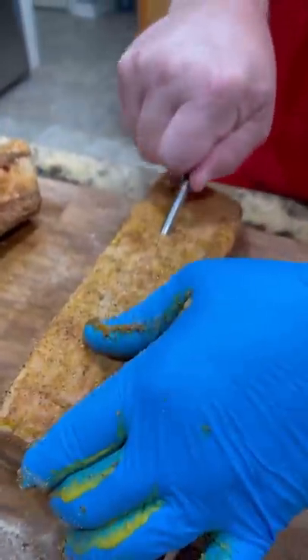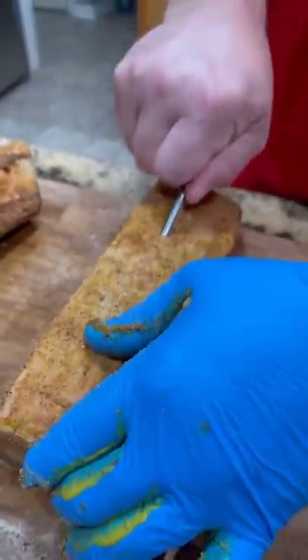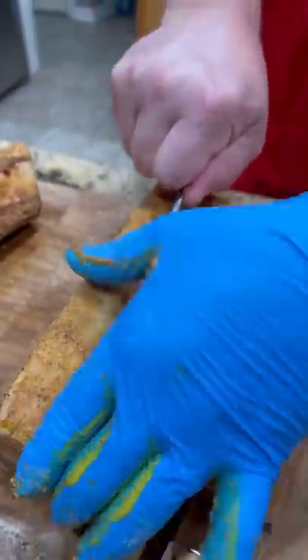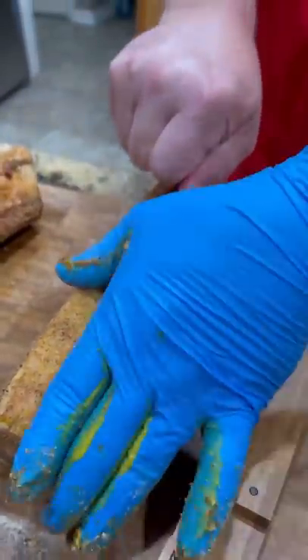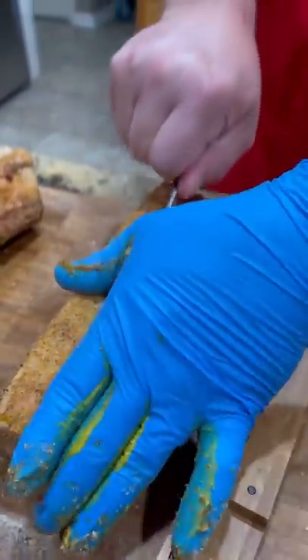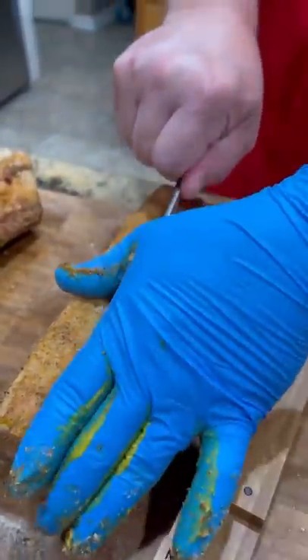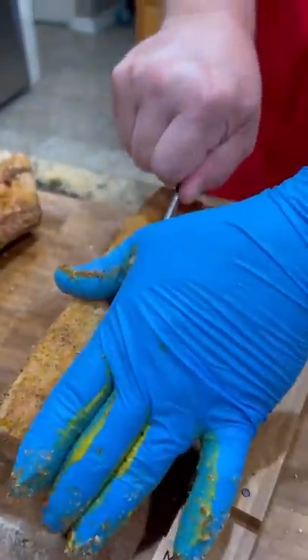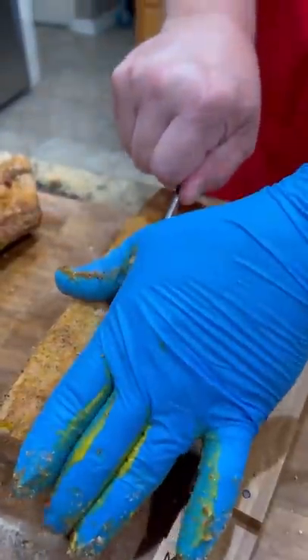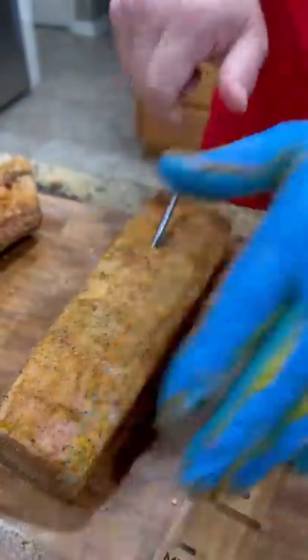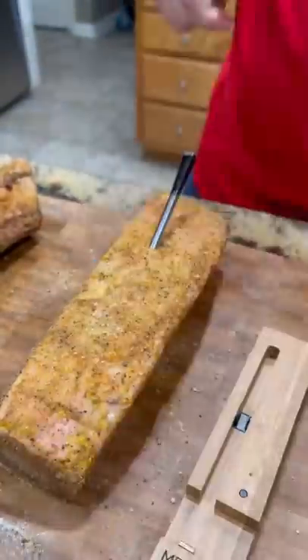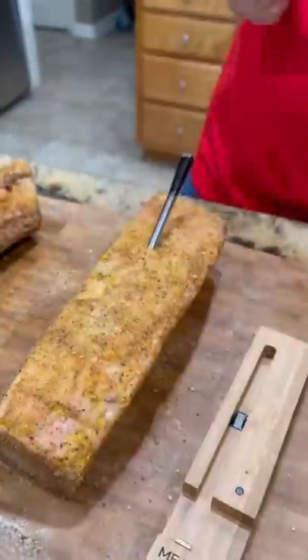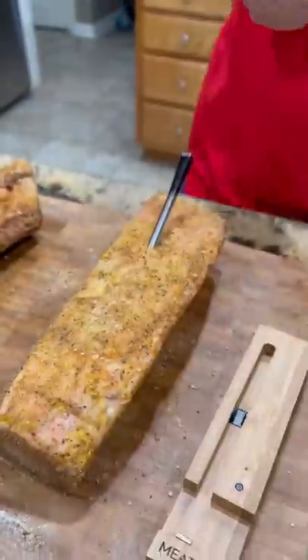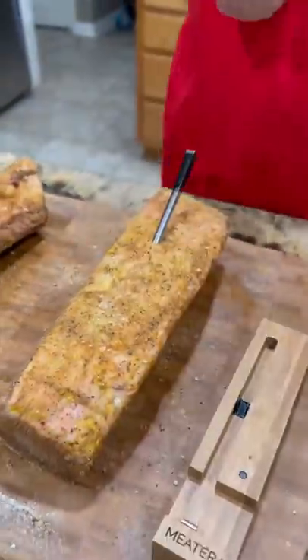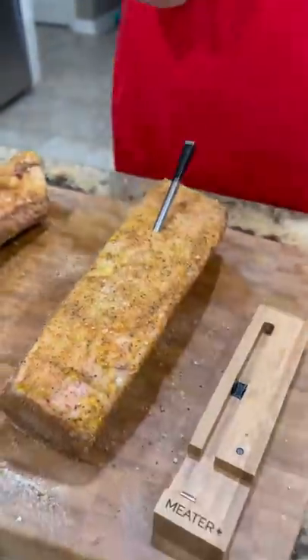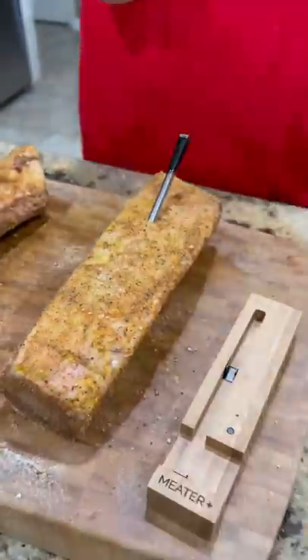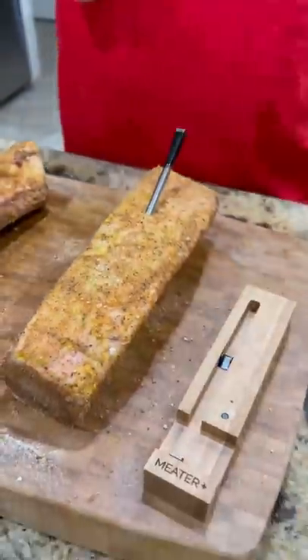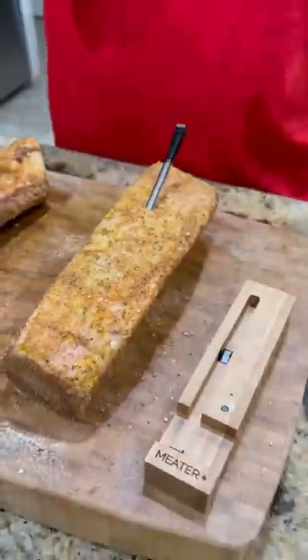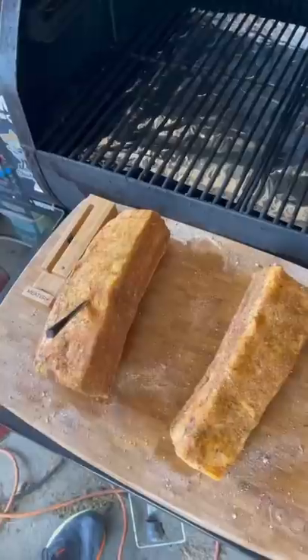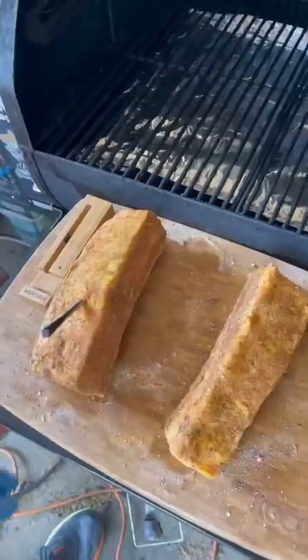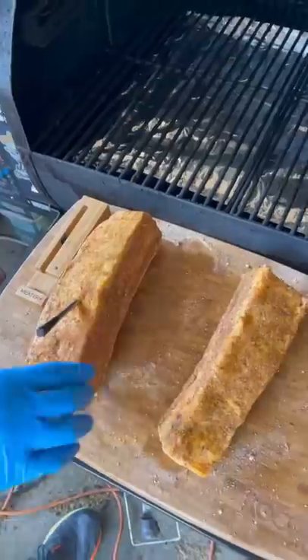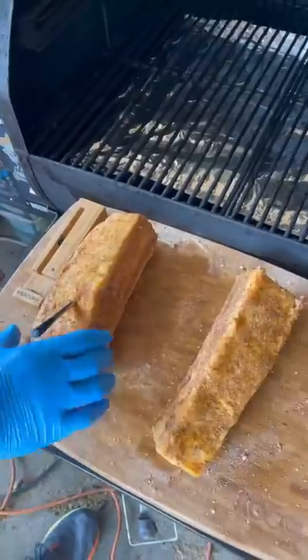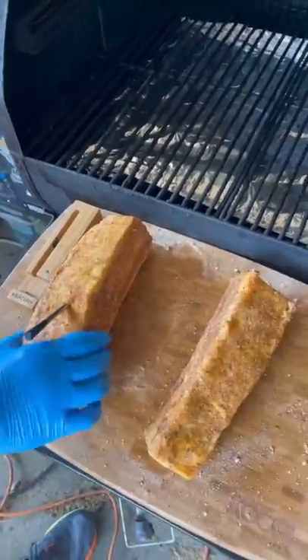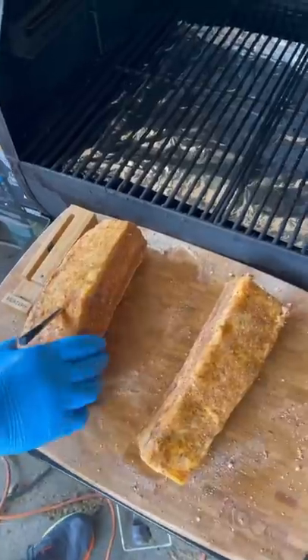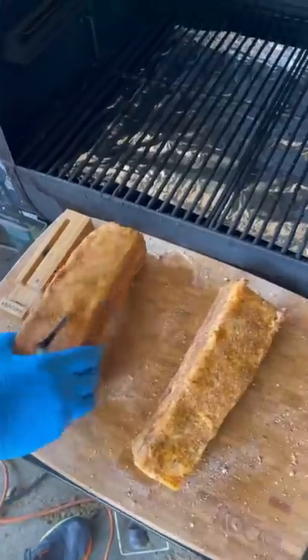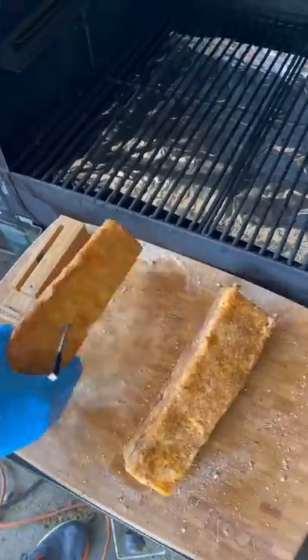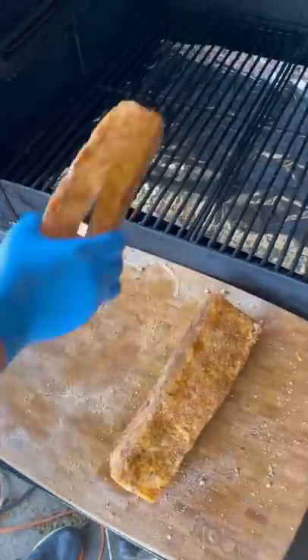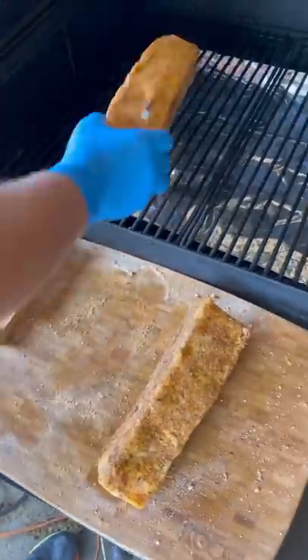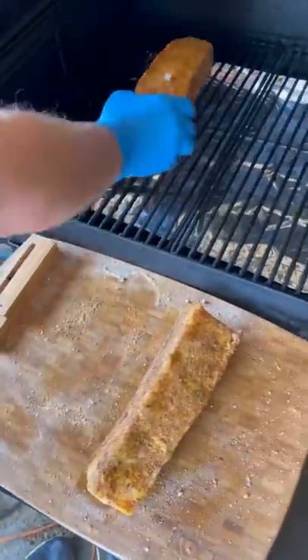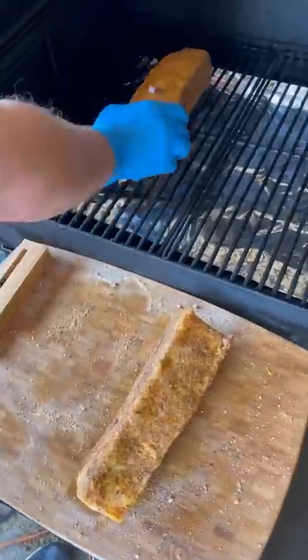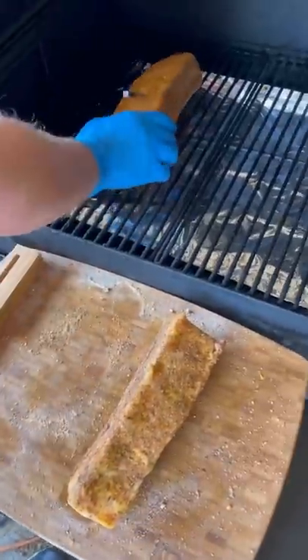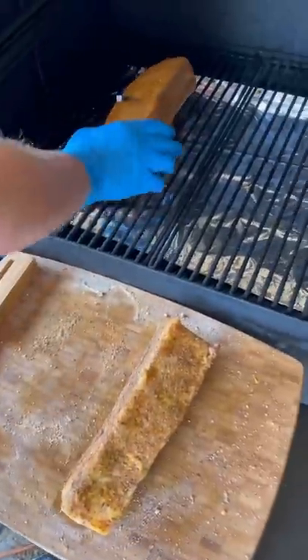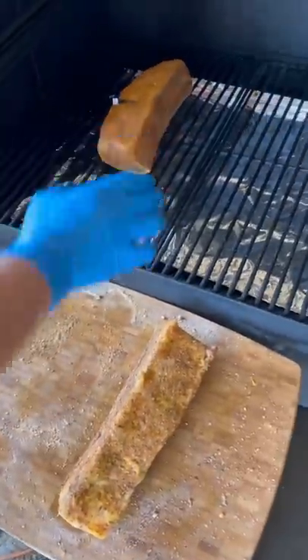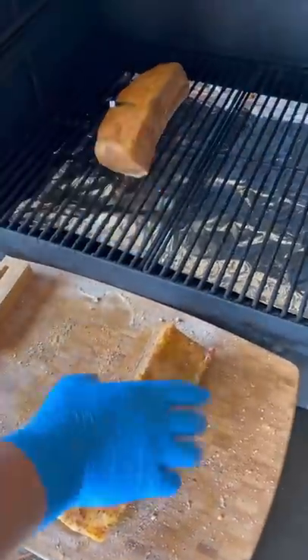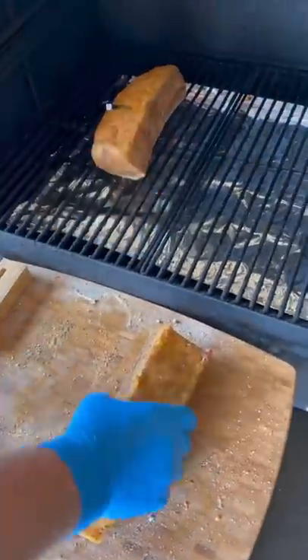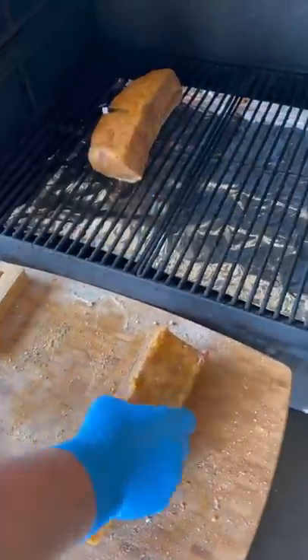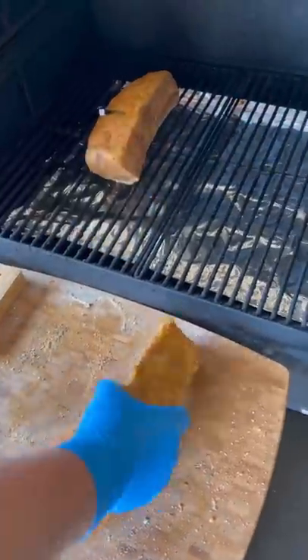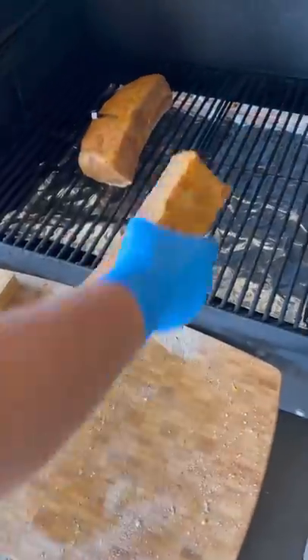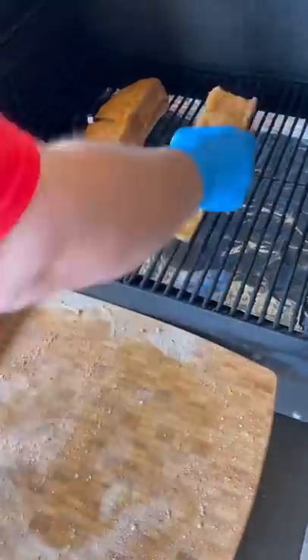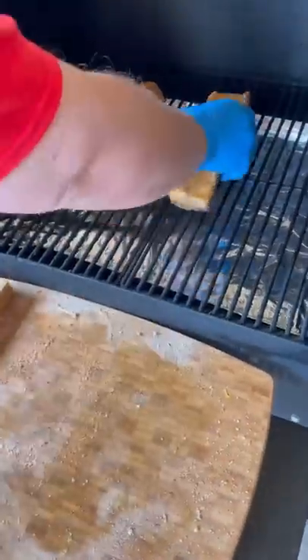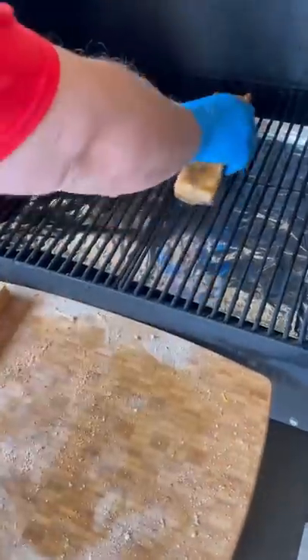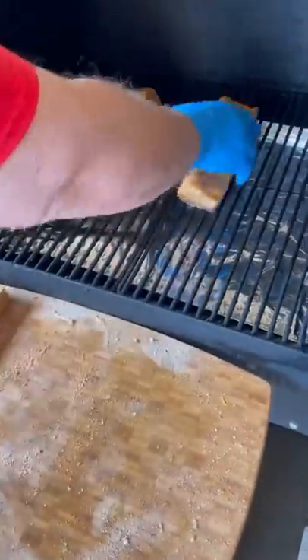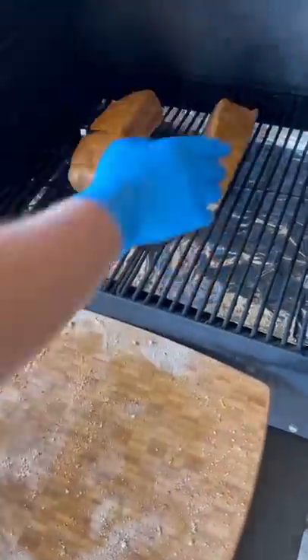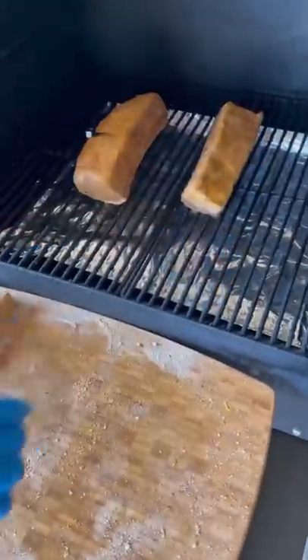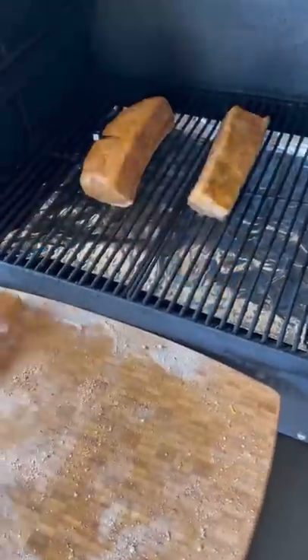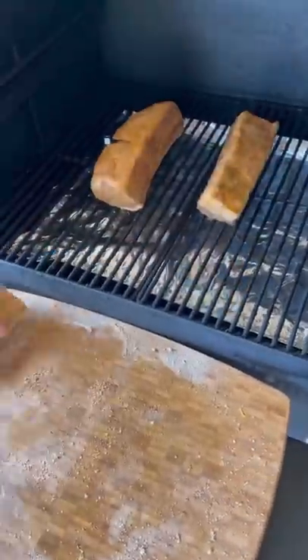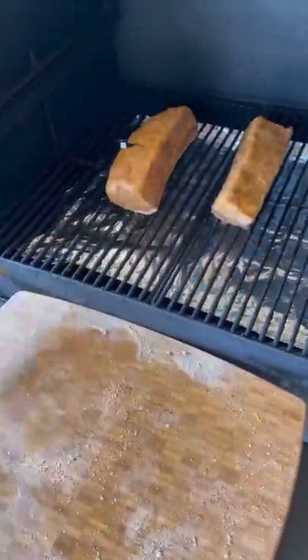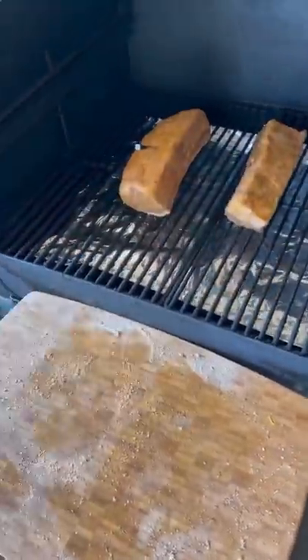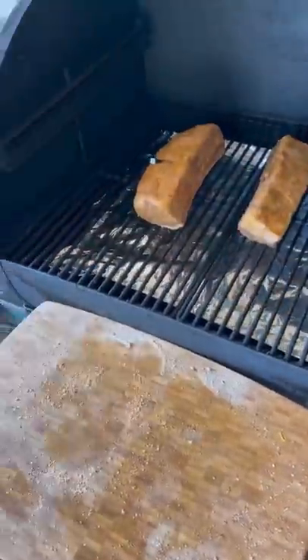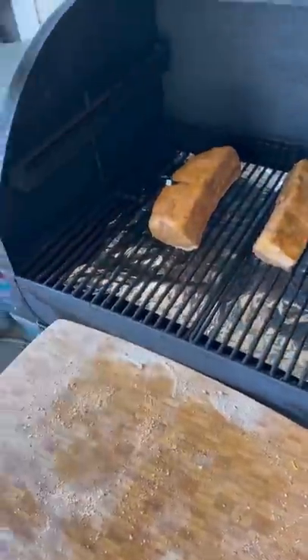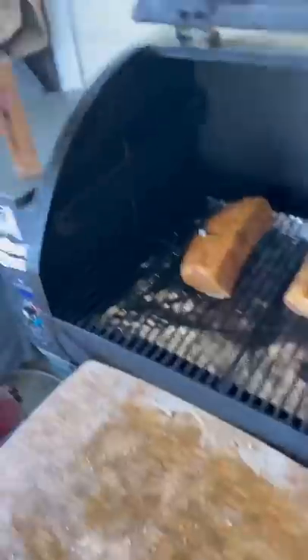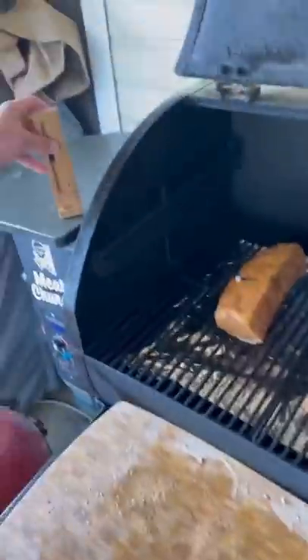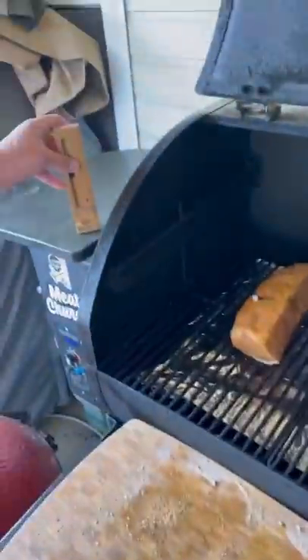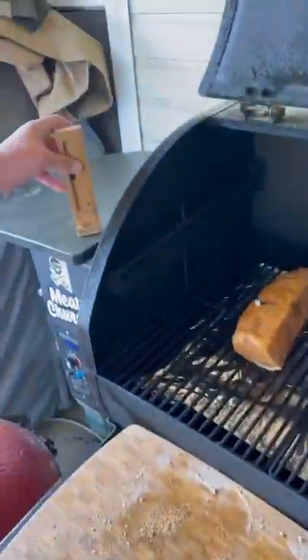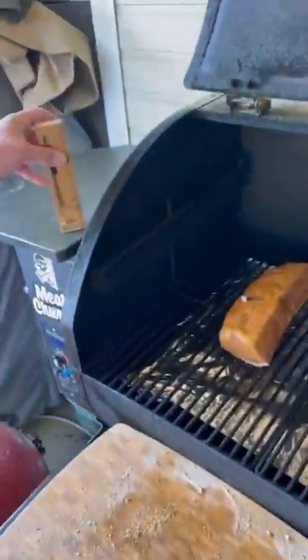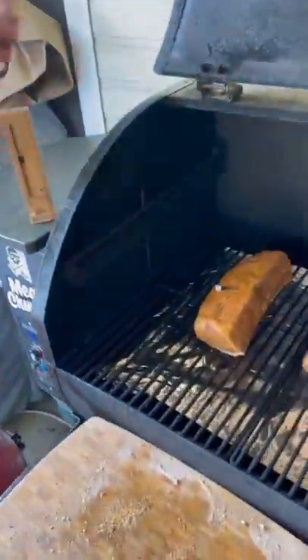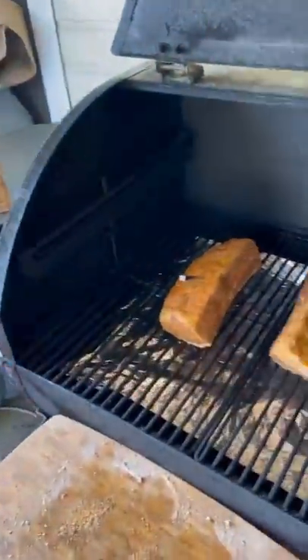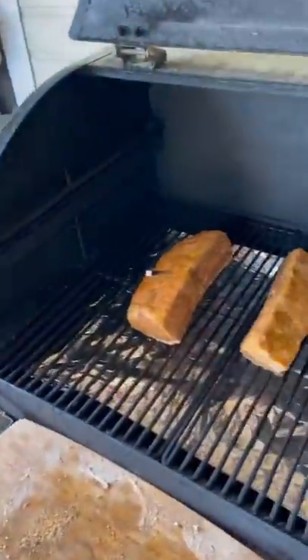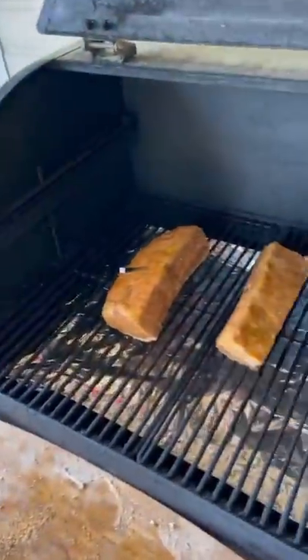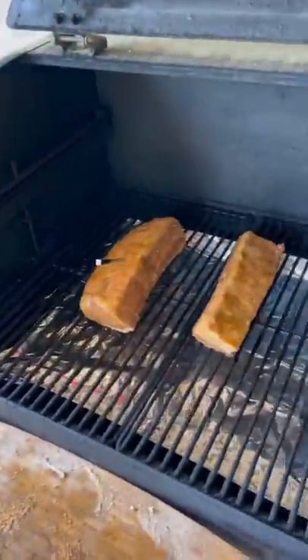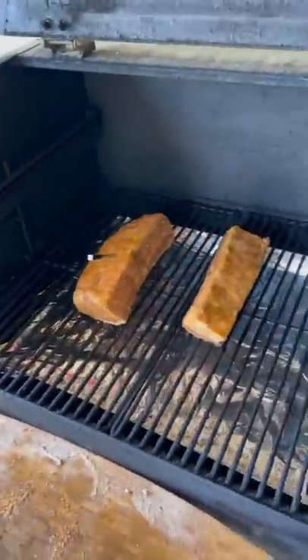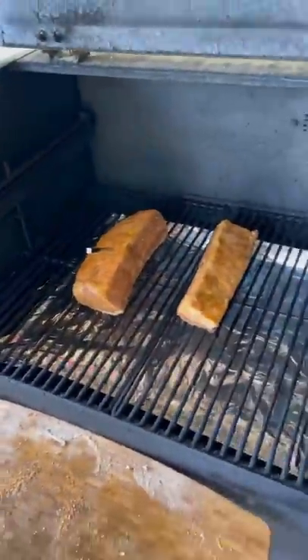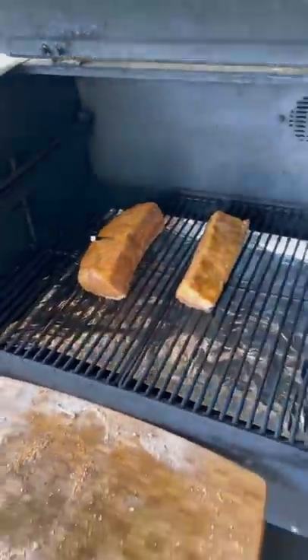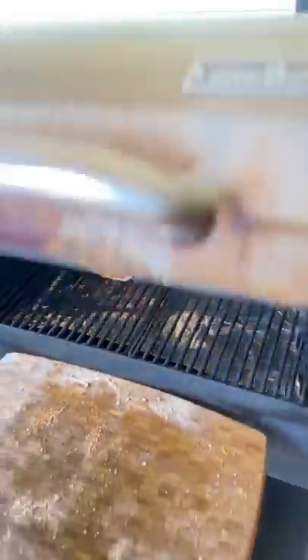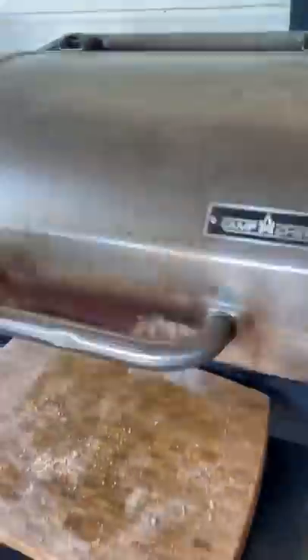I'm using the Meter Pro wireless thermometer for this cook — 225 on the Camp Chef. I just let it roll.